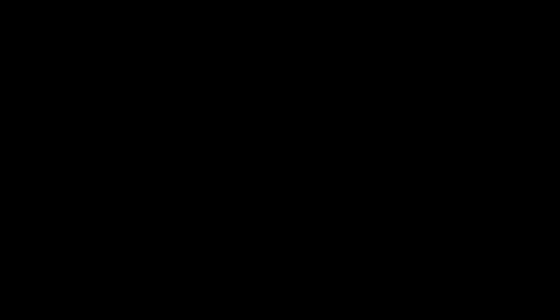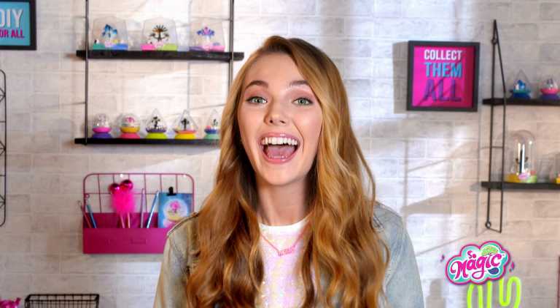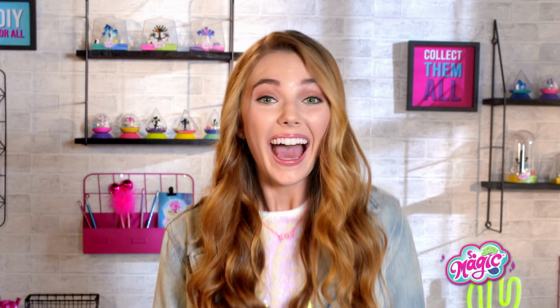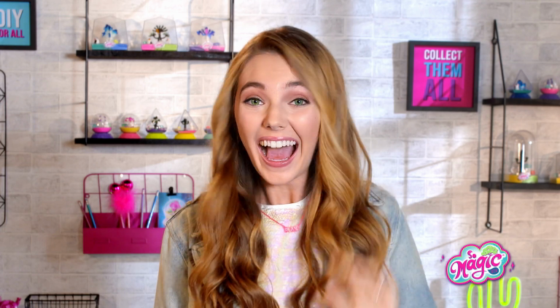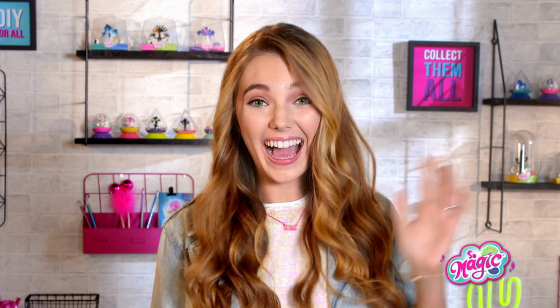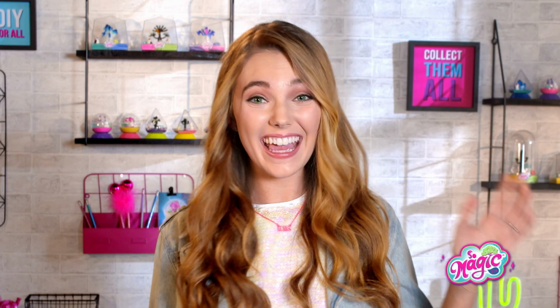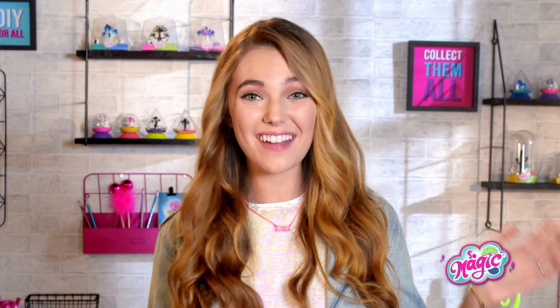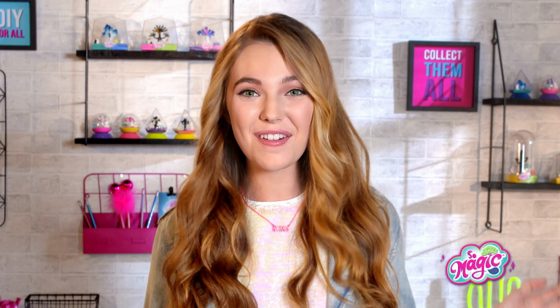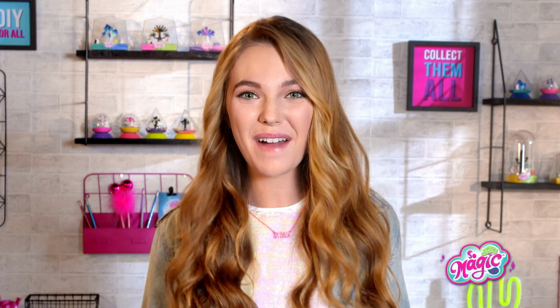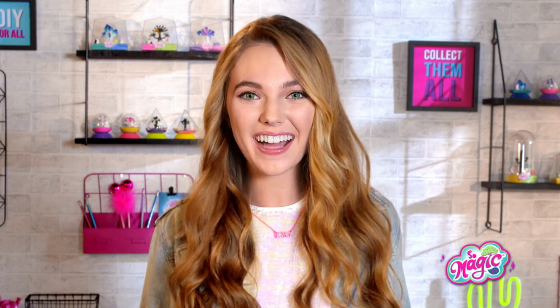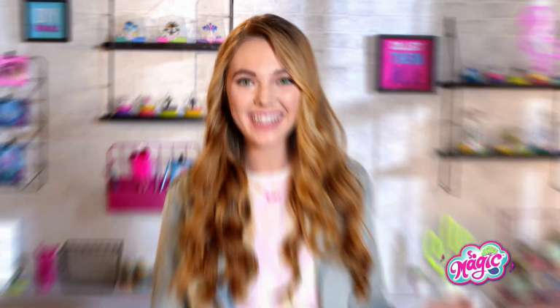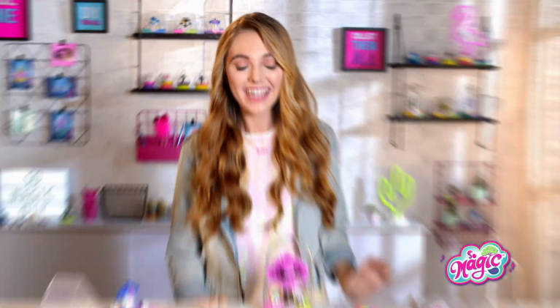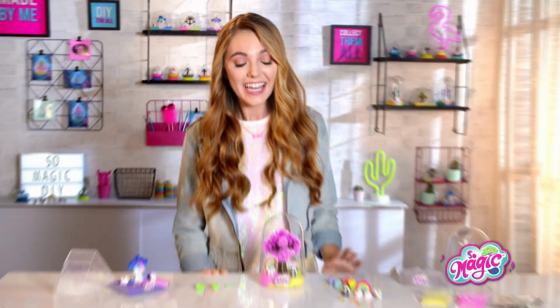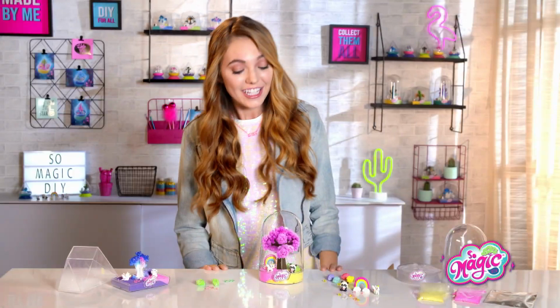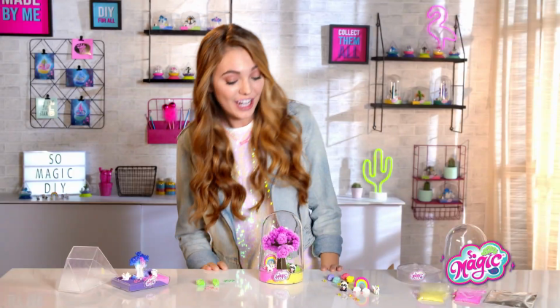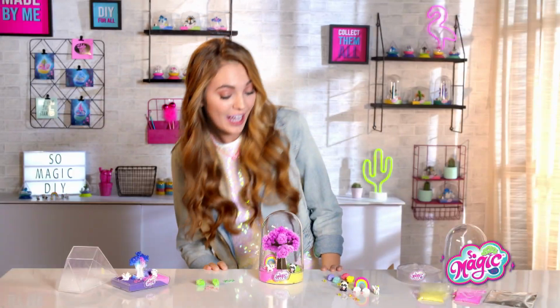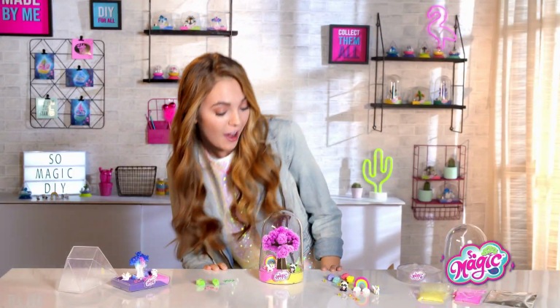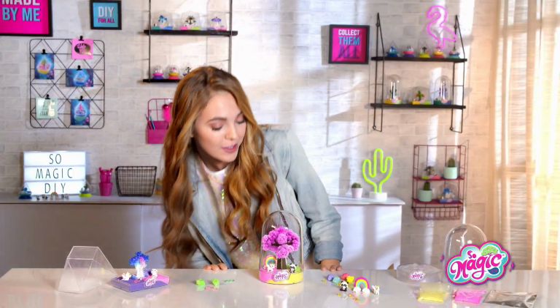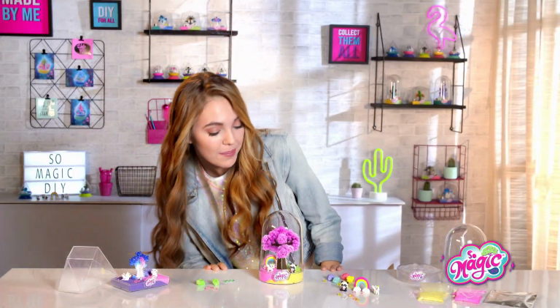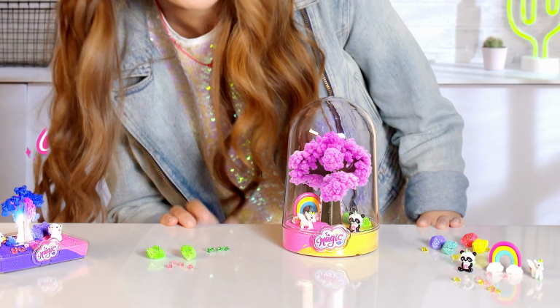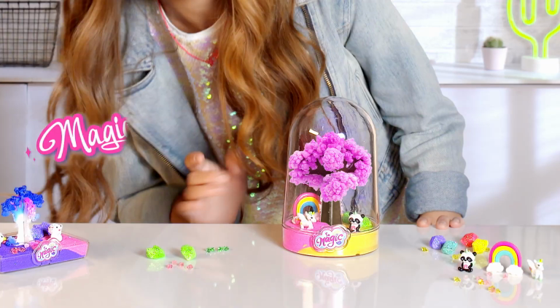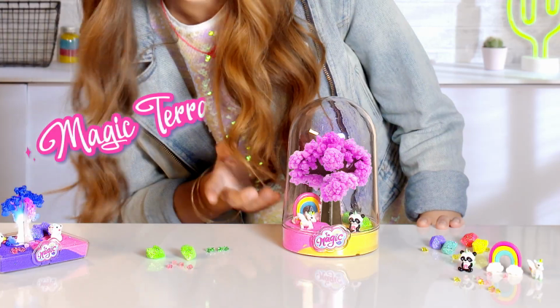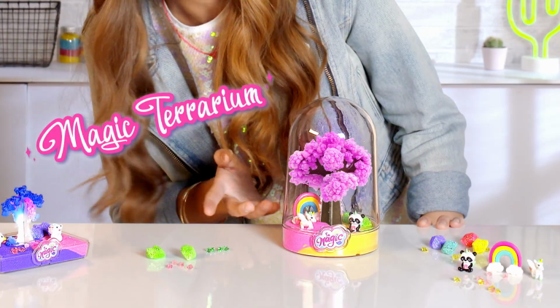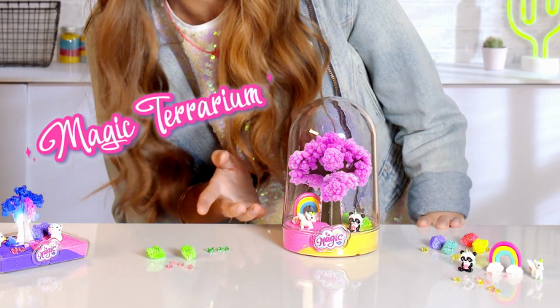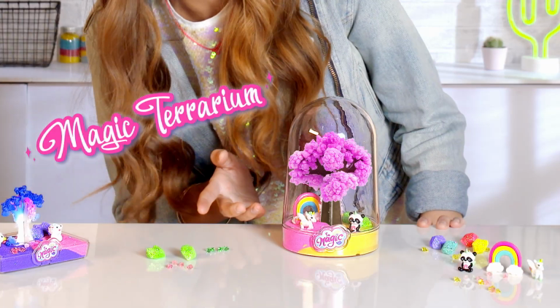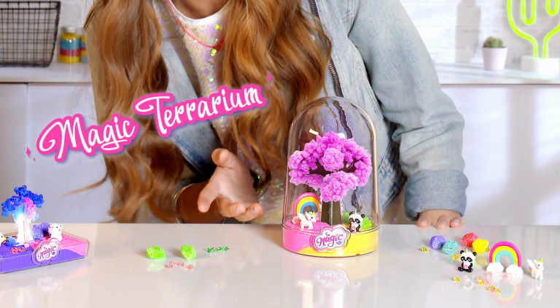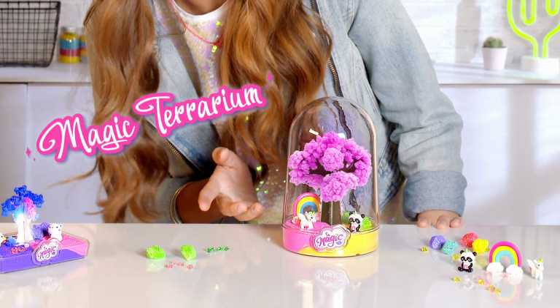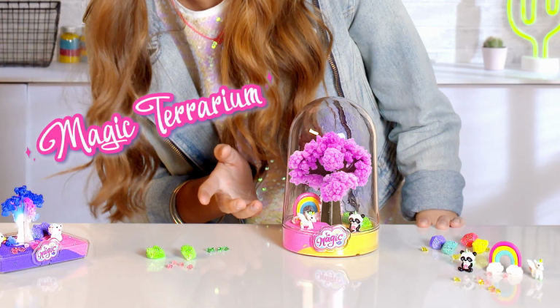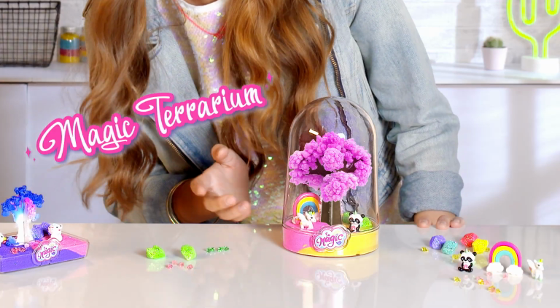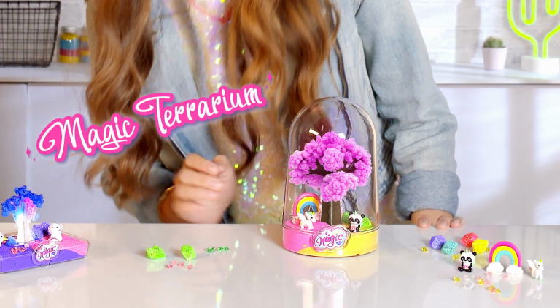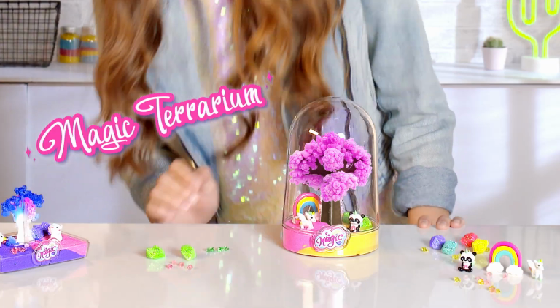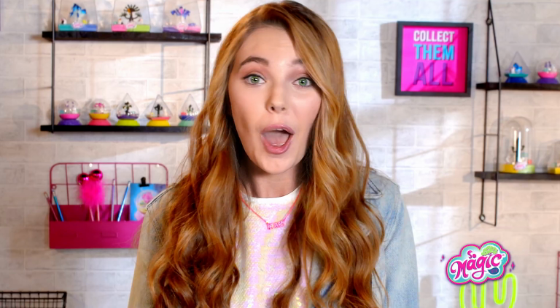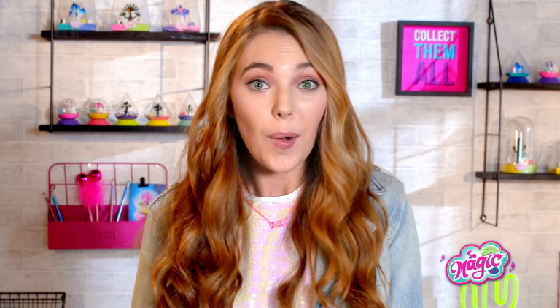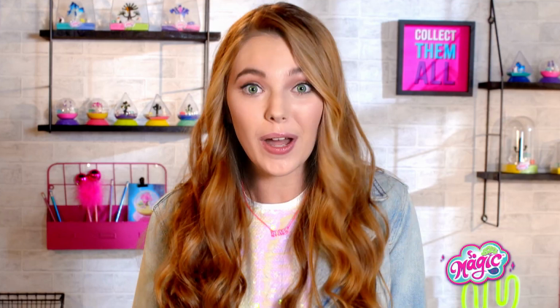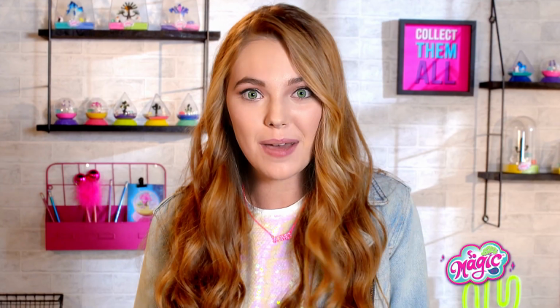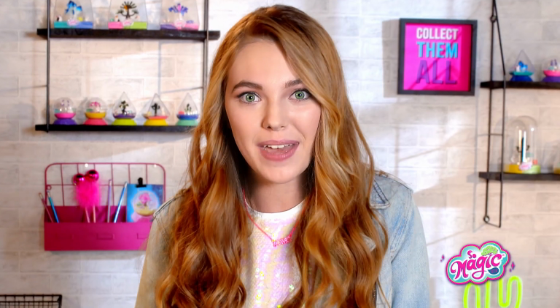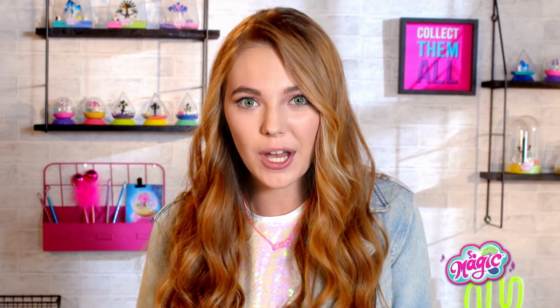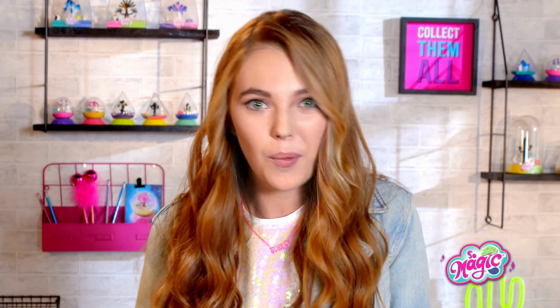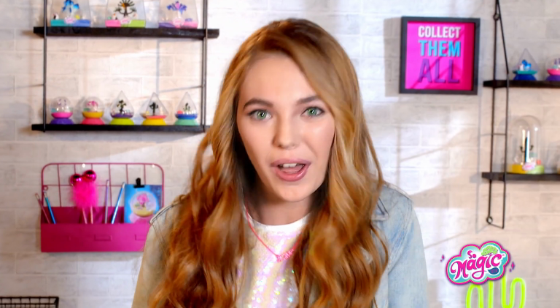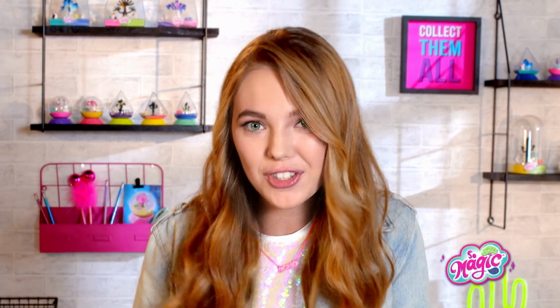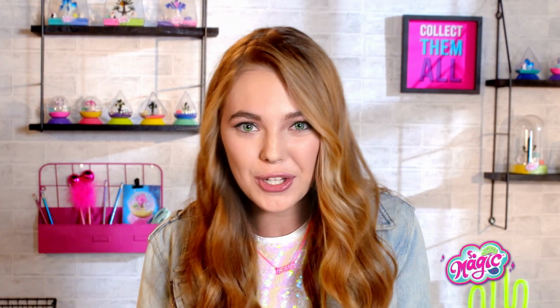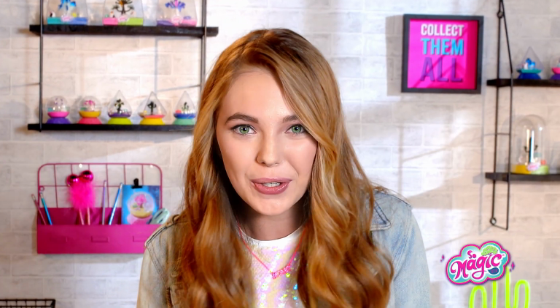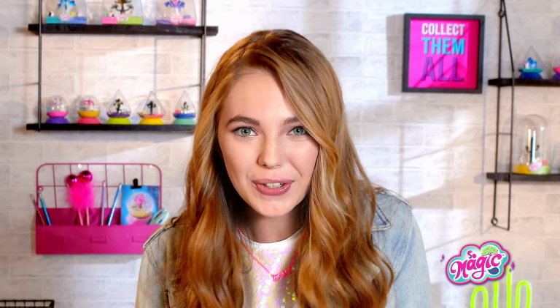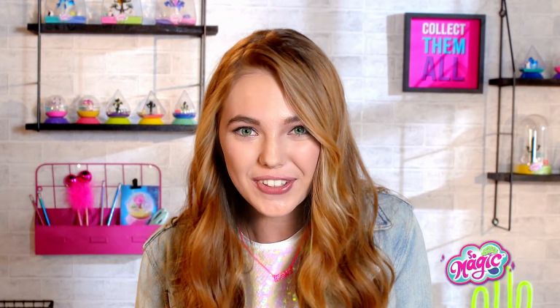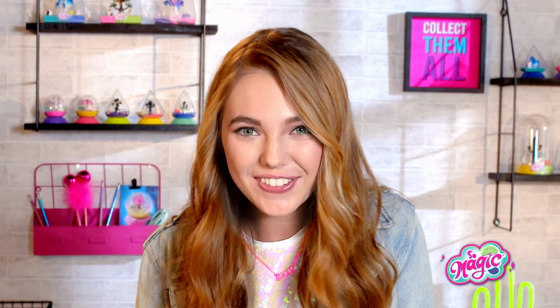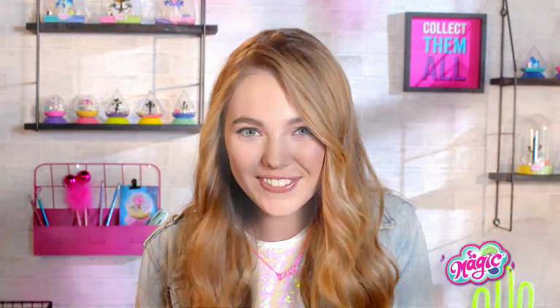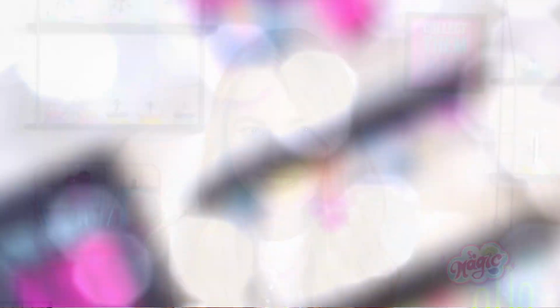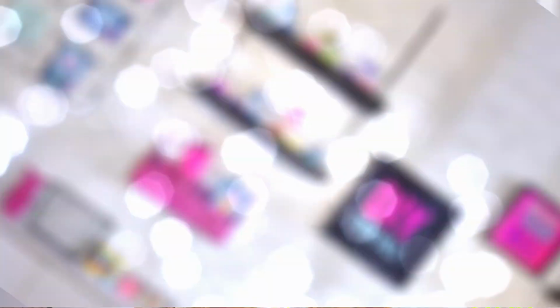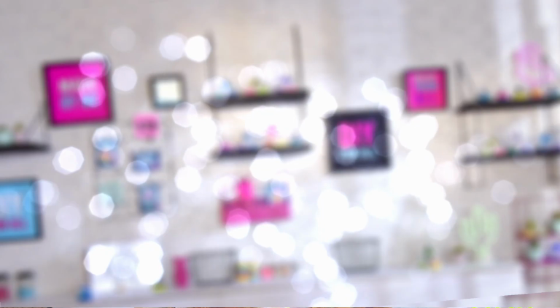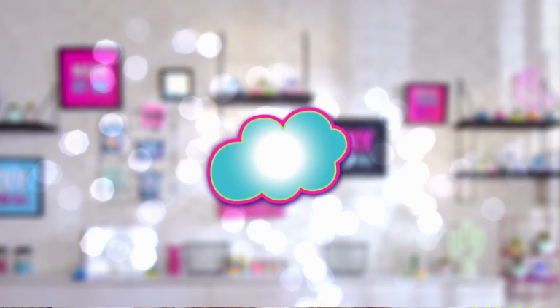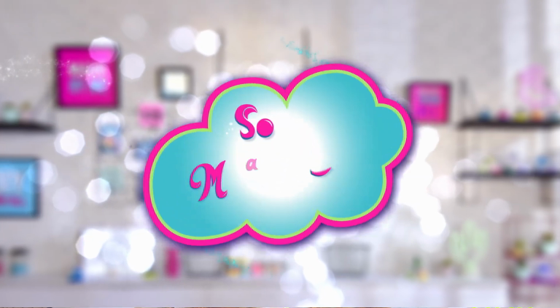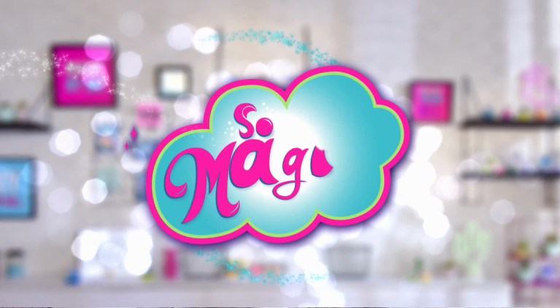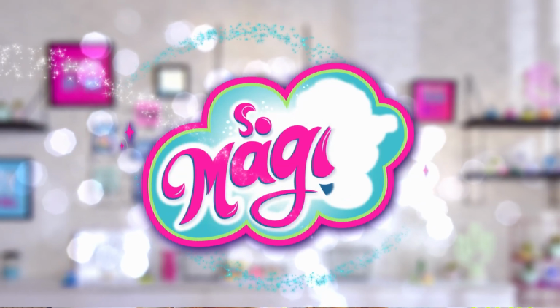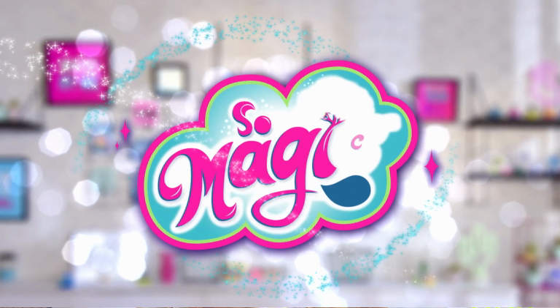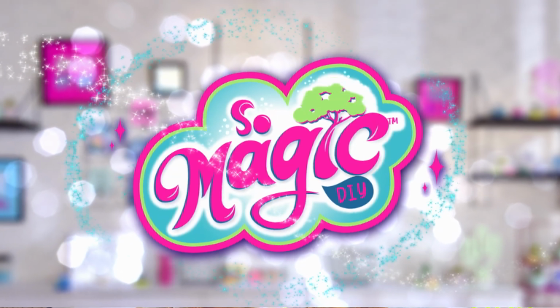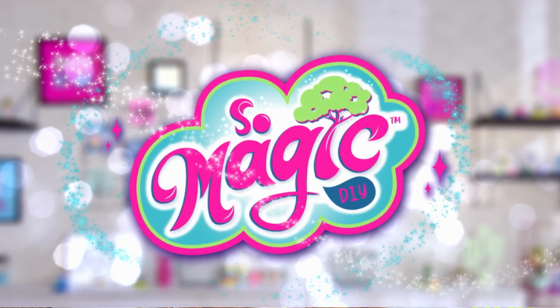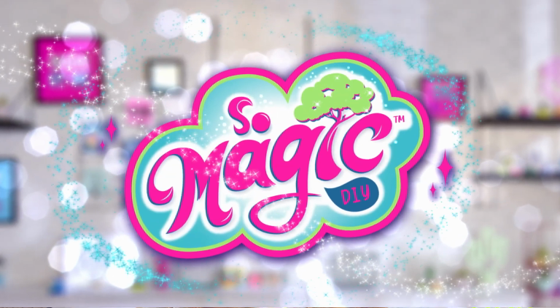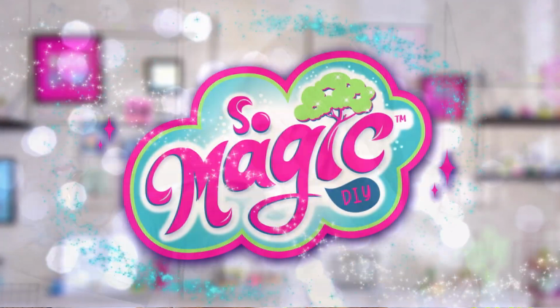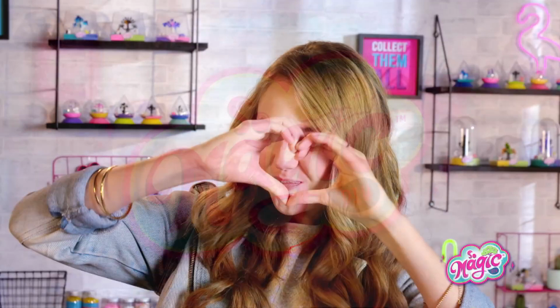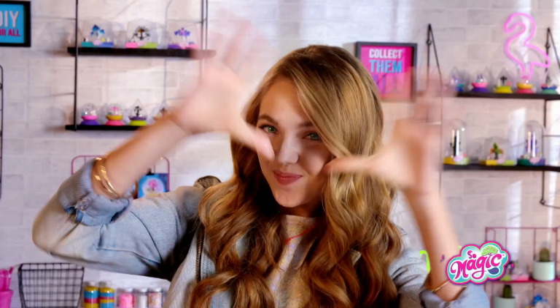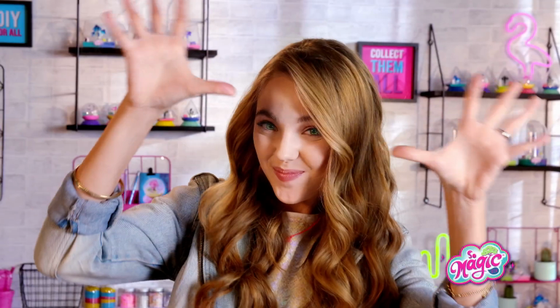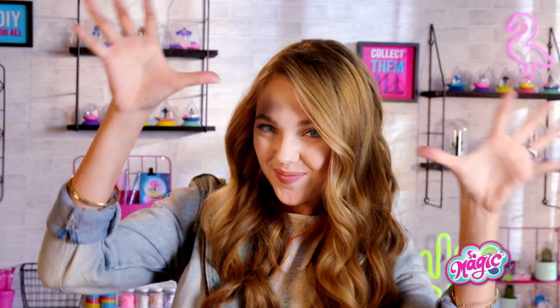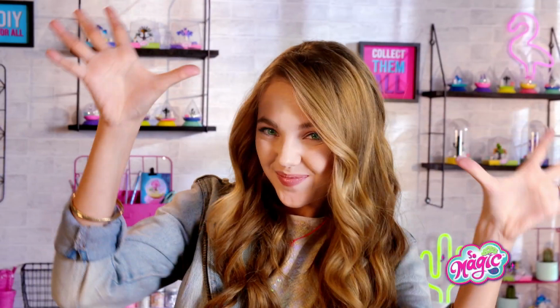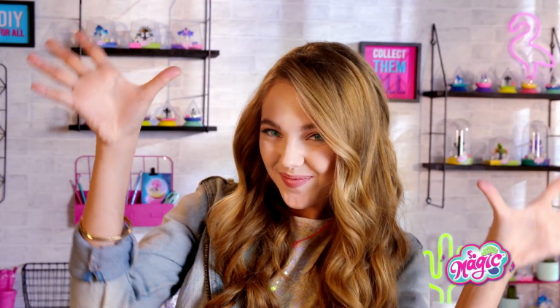Hi, everybody! Check out my magic terrarium! Wanna make one too? Sew Magic. It's so easy.